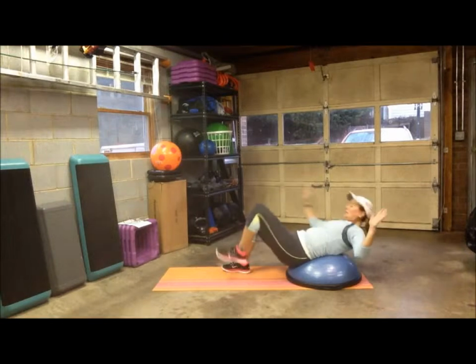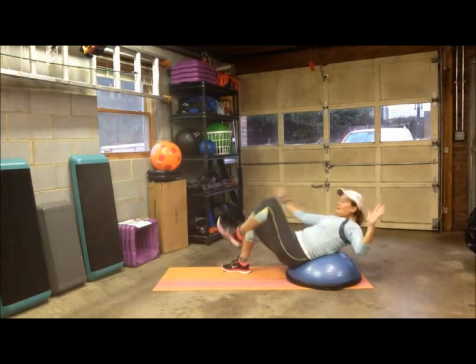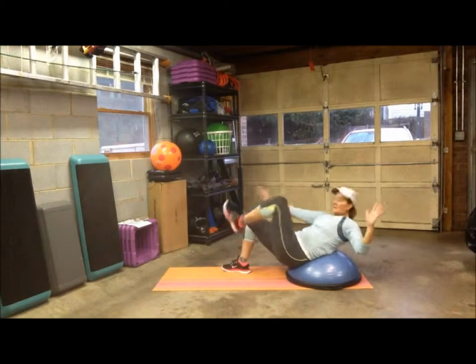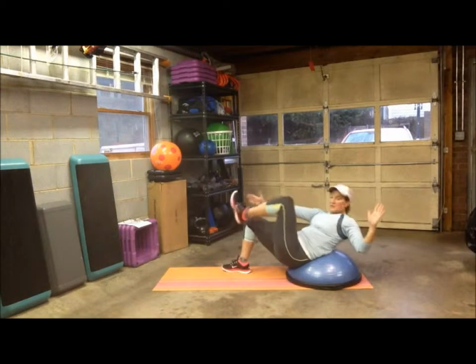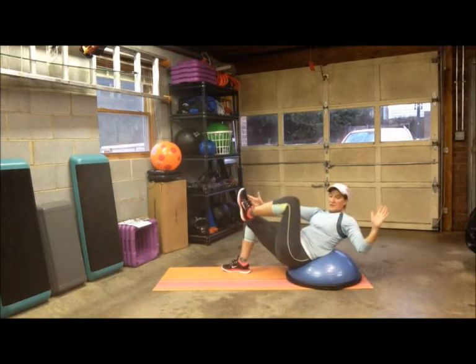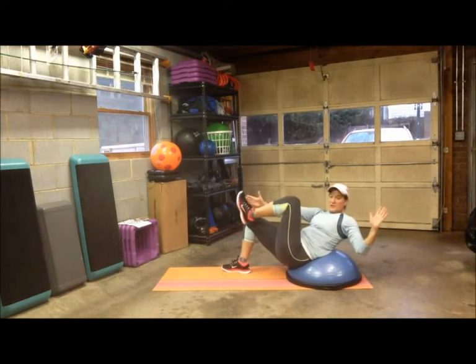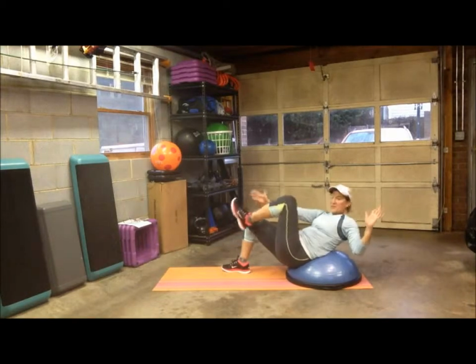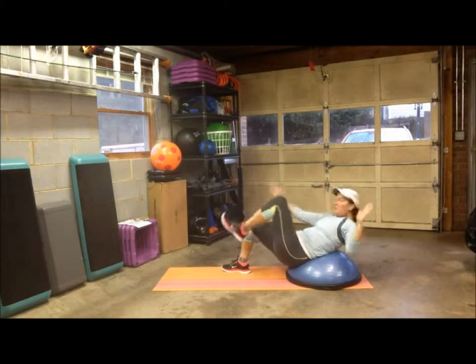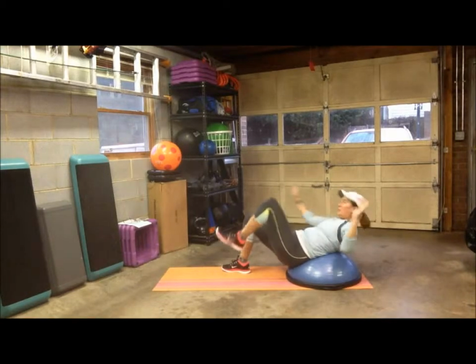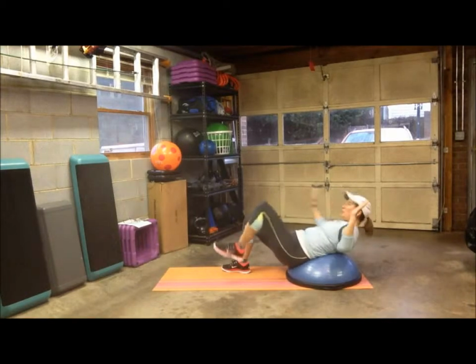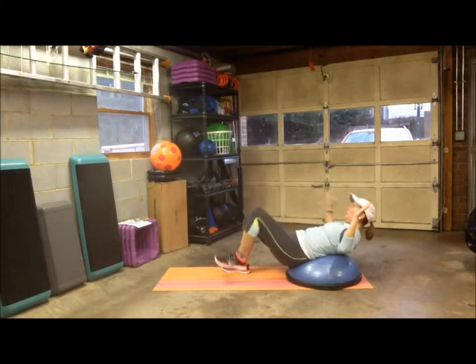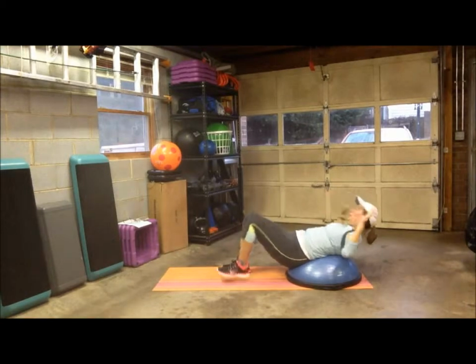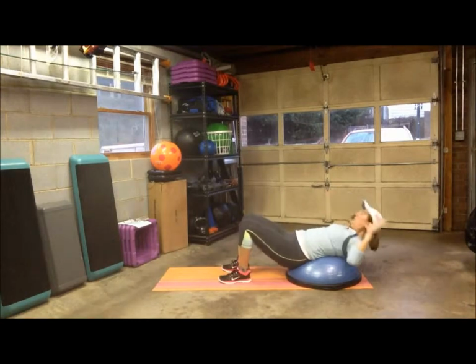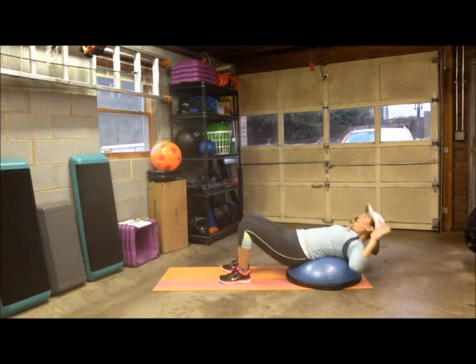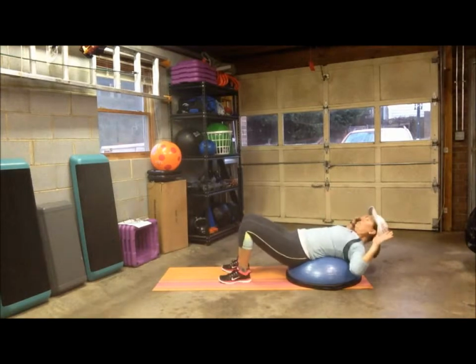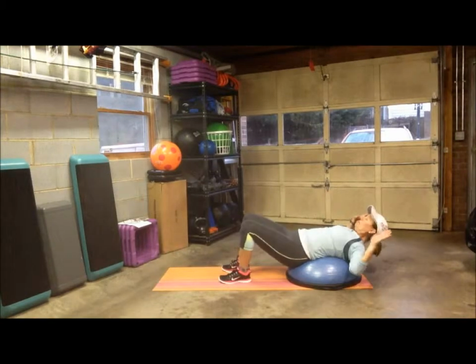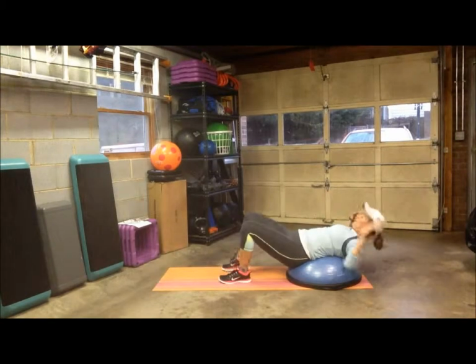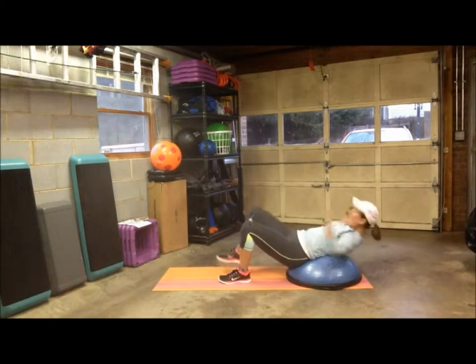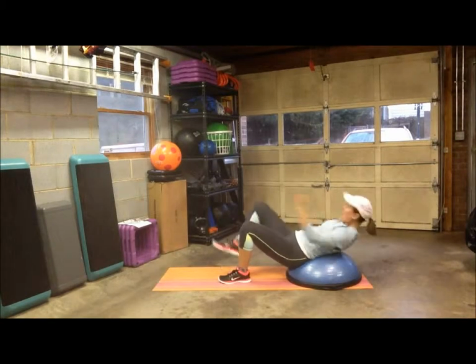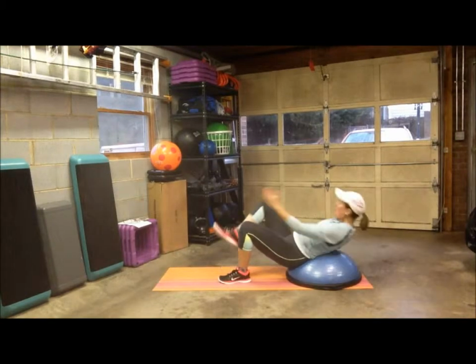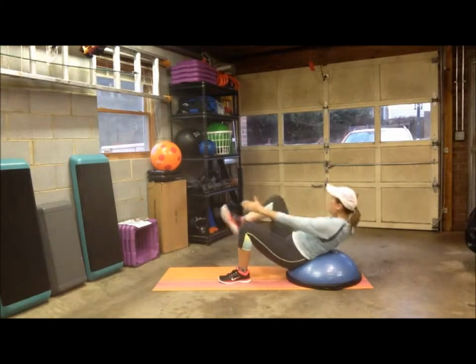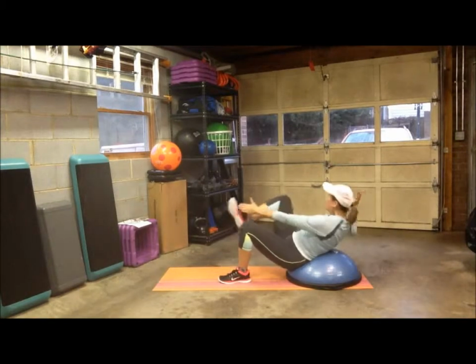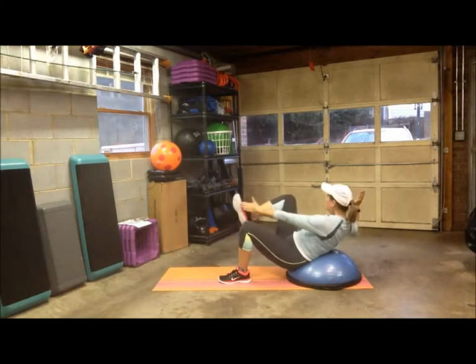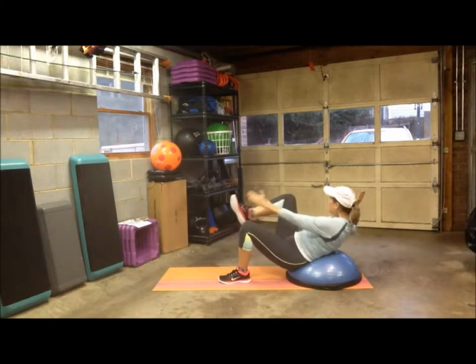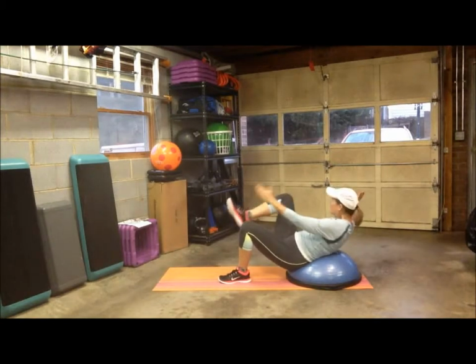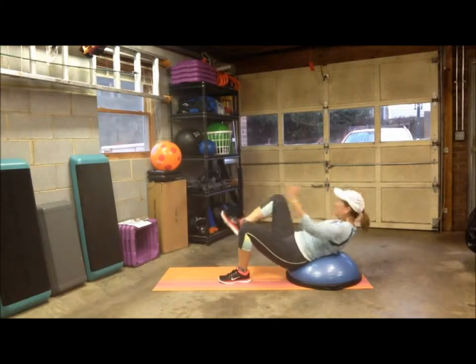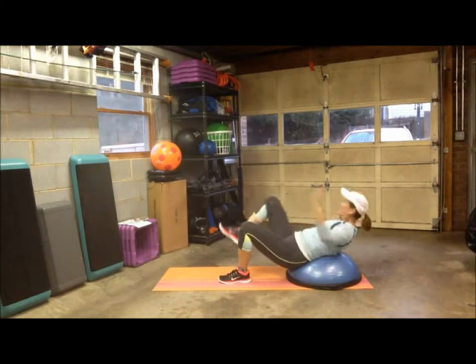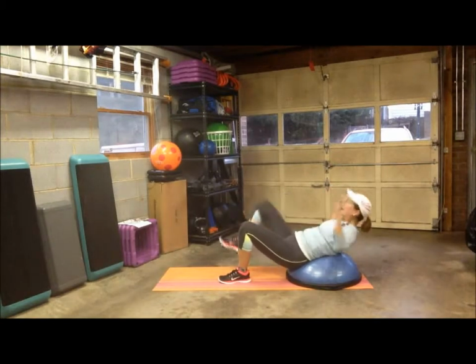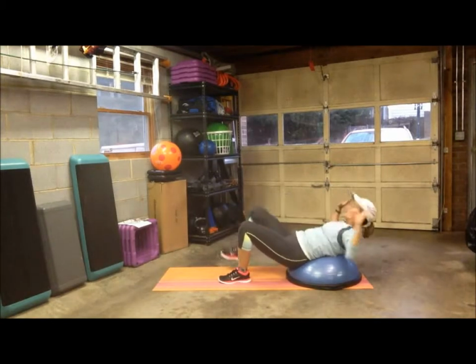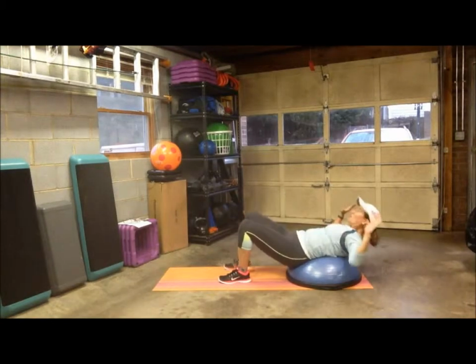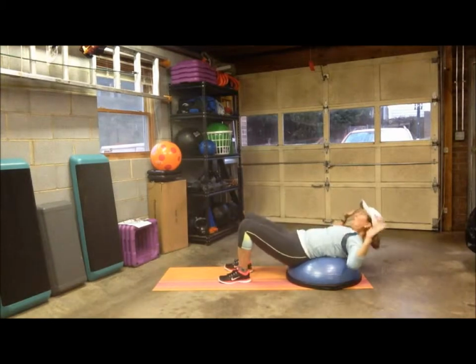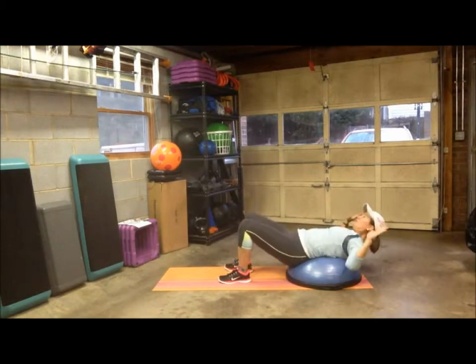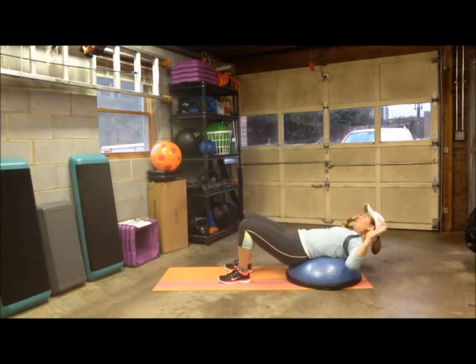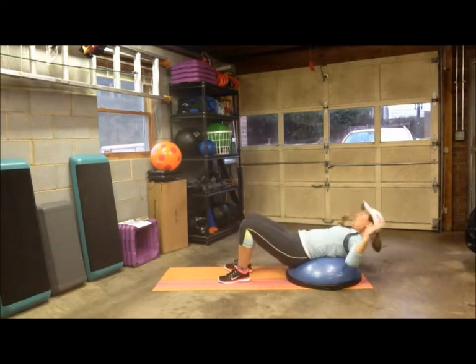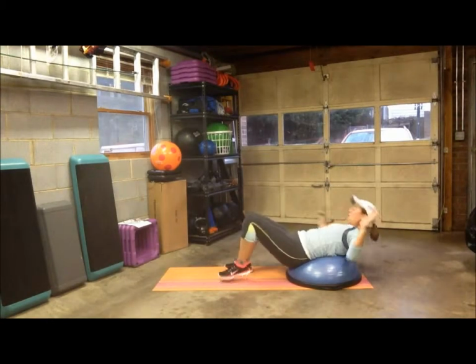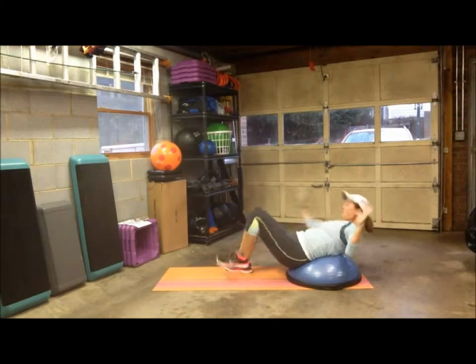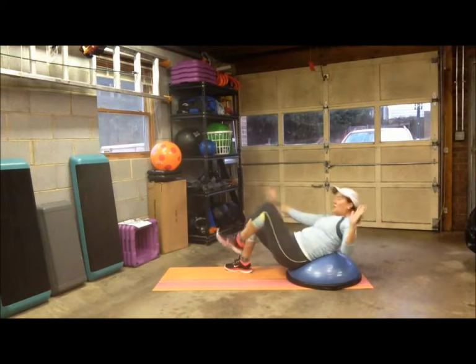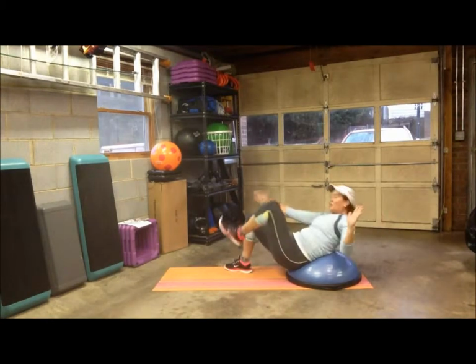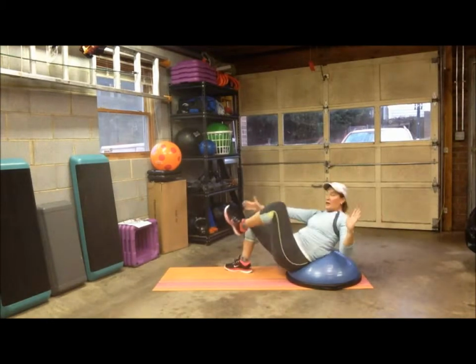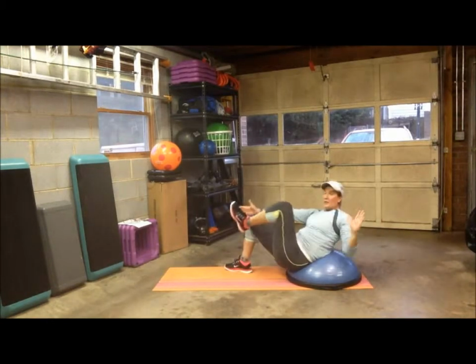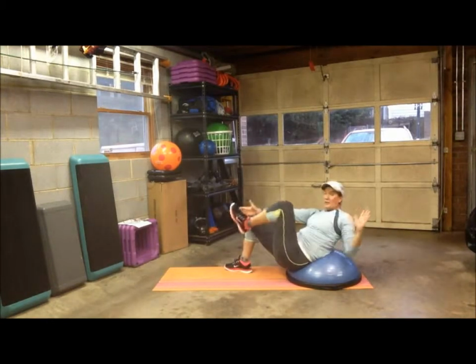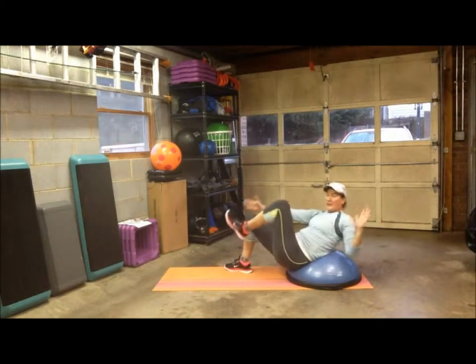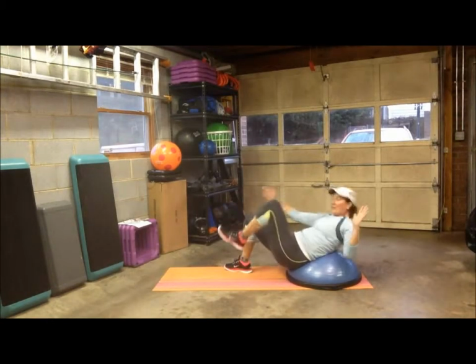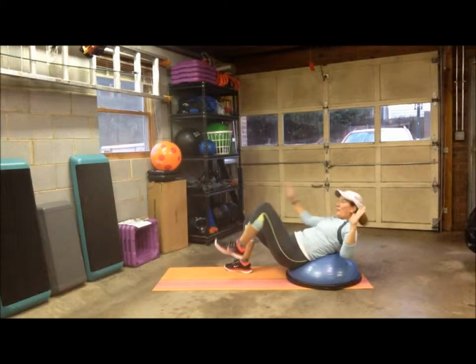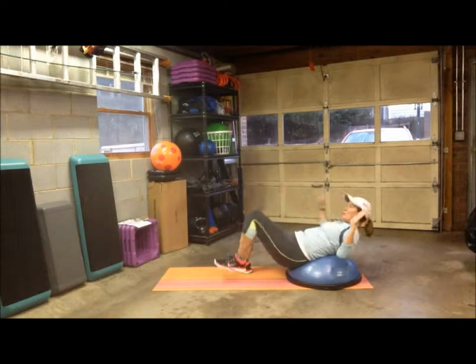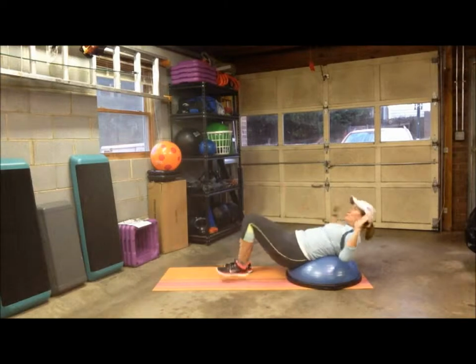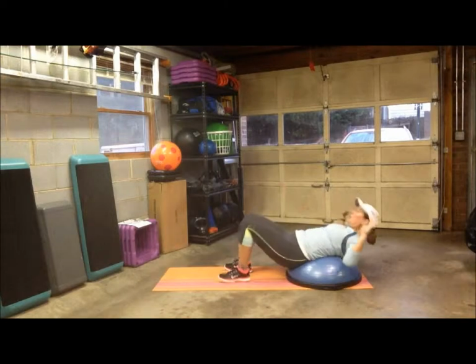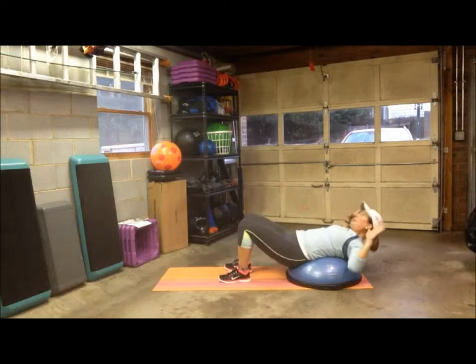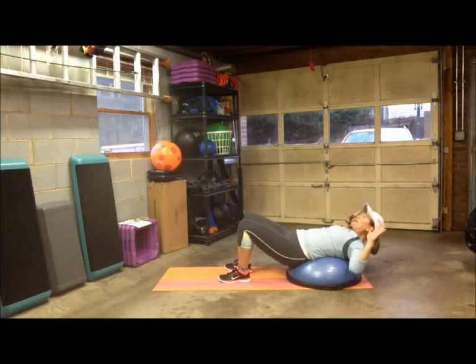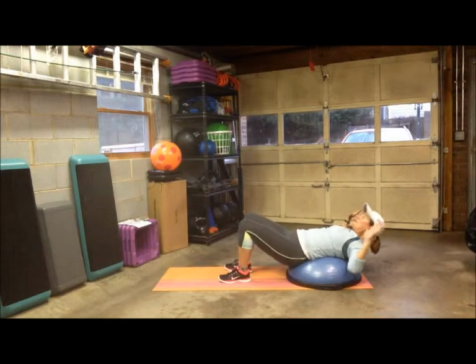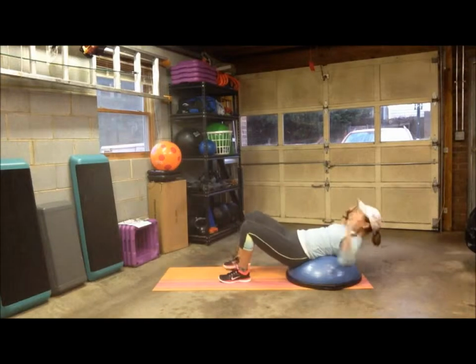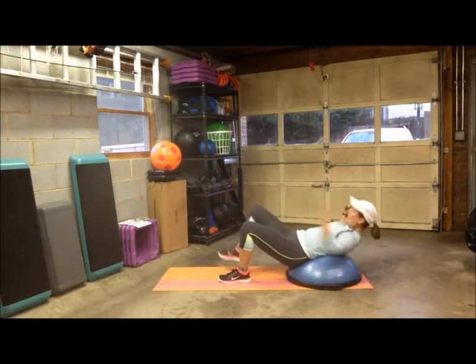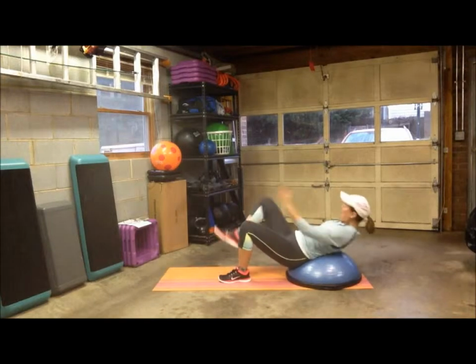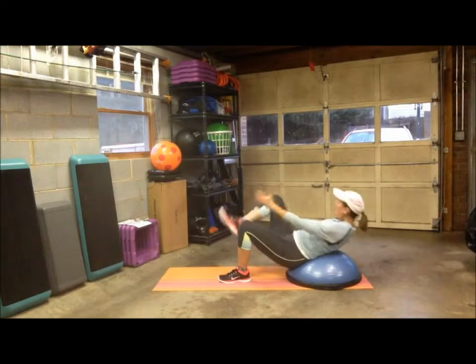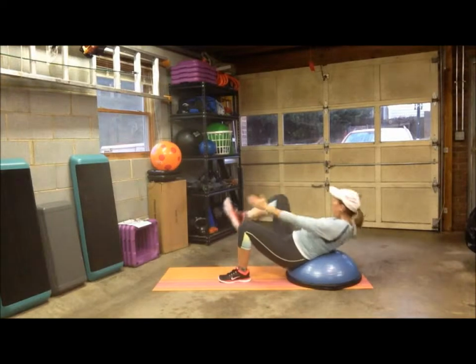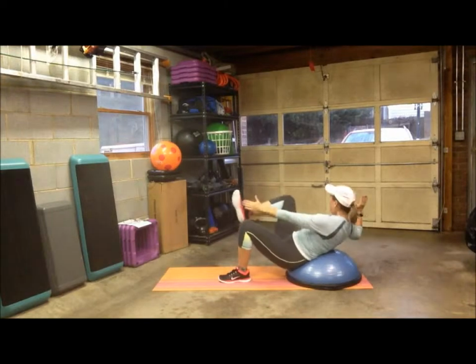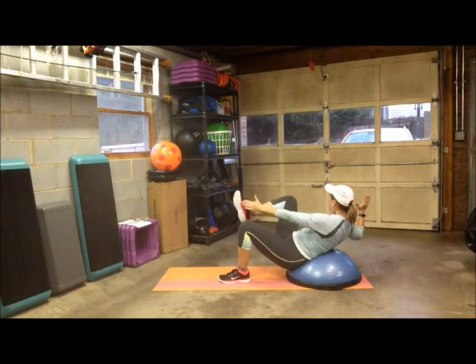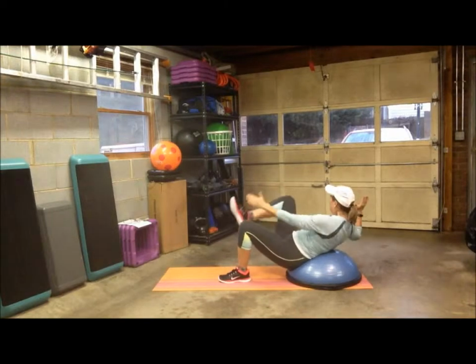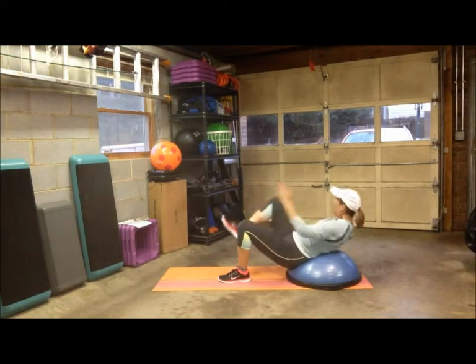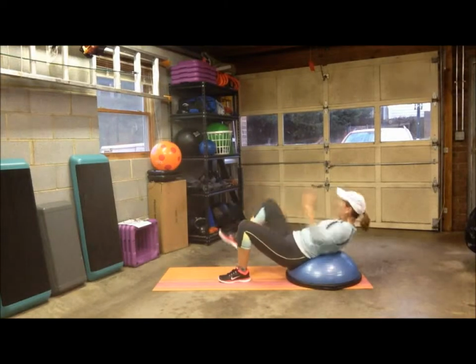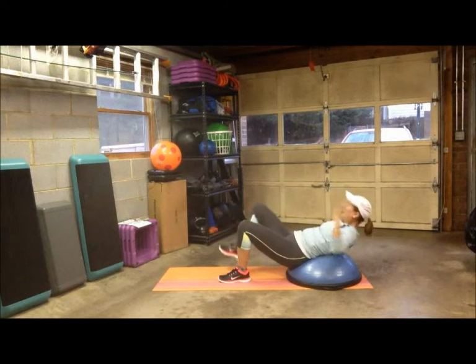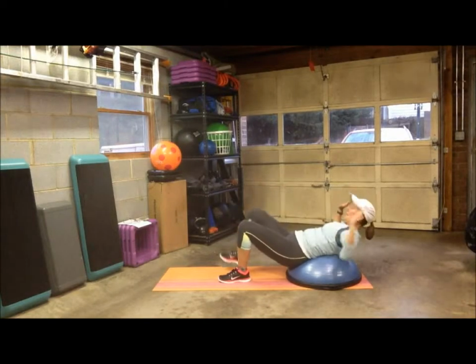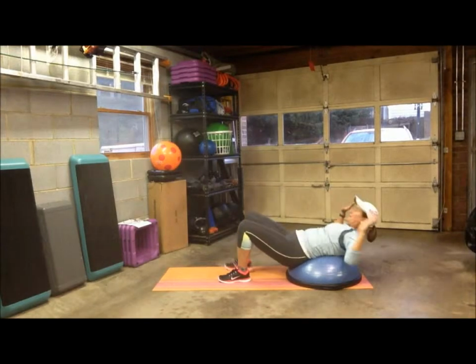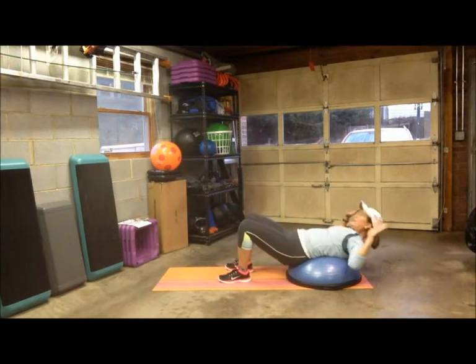Since you're increasing your range of motion, you're able to get a better twist out of your obliques.